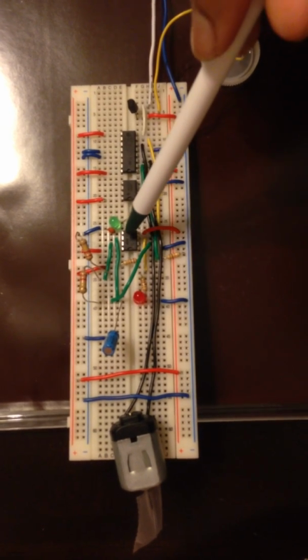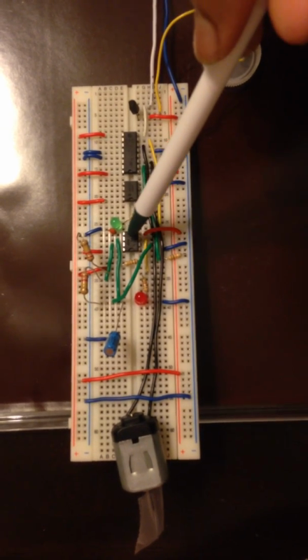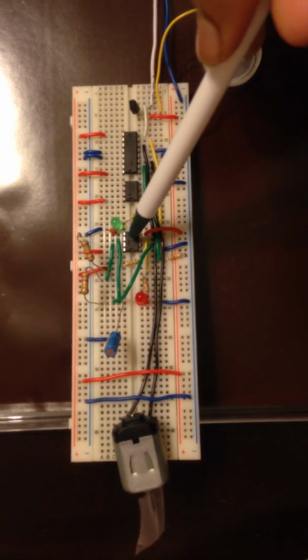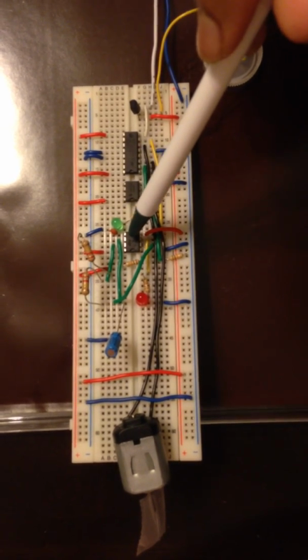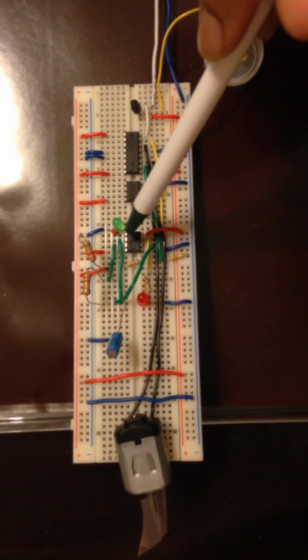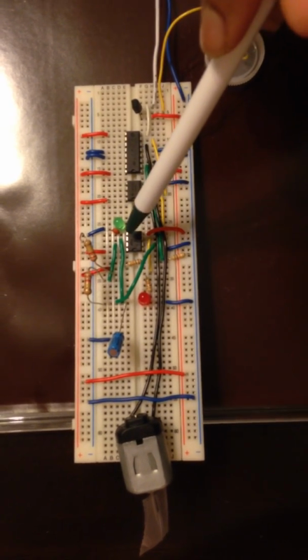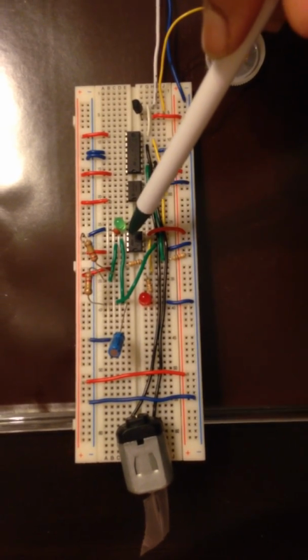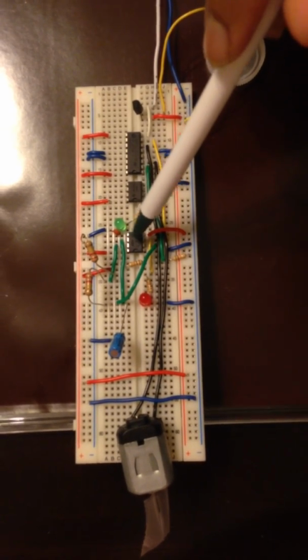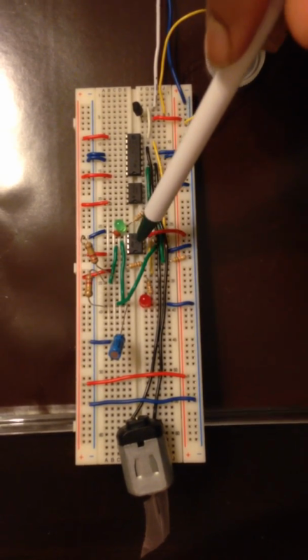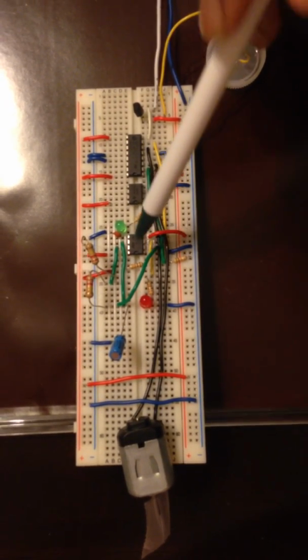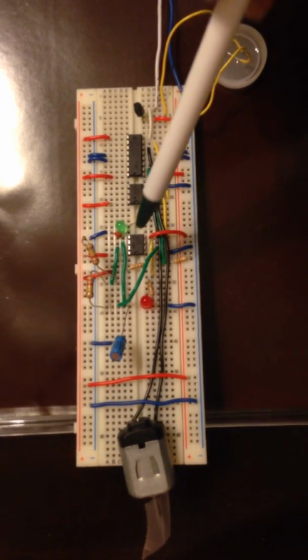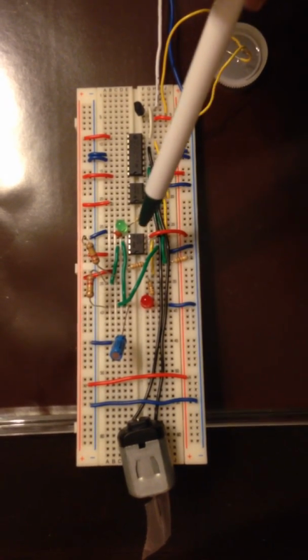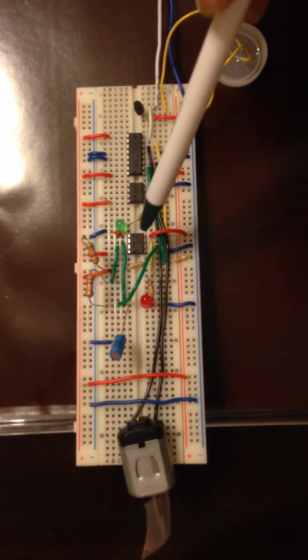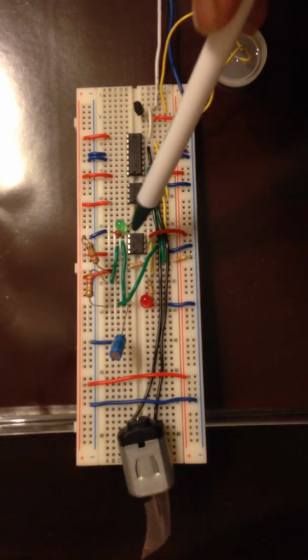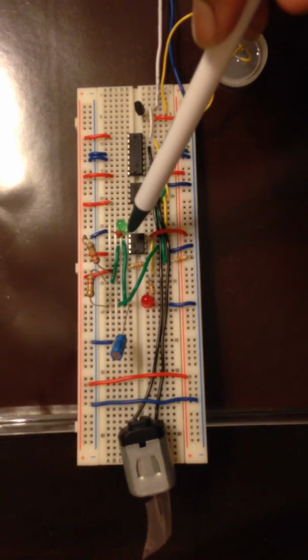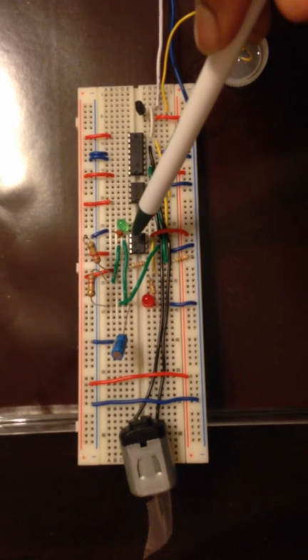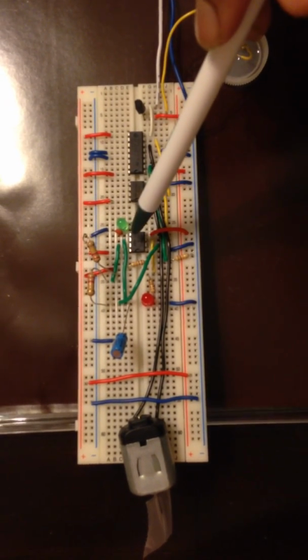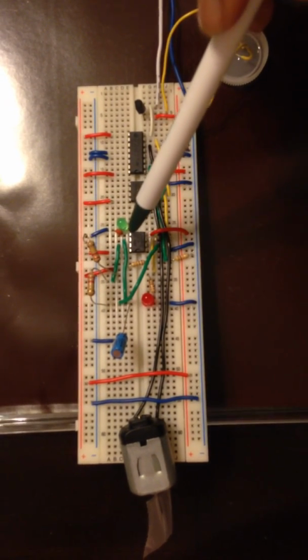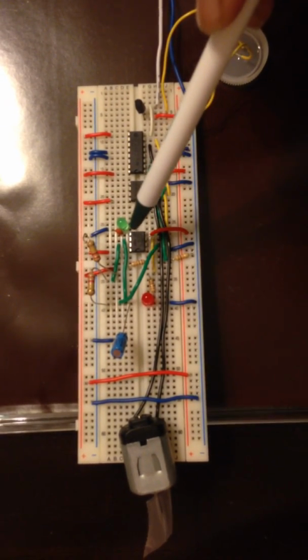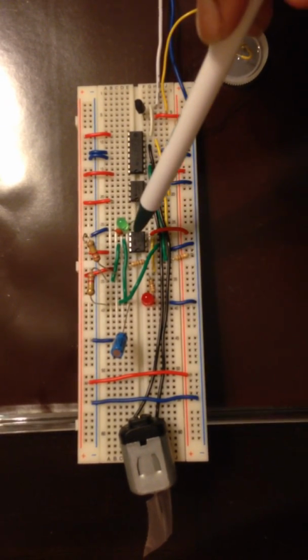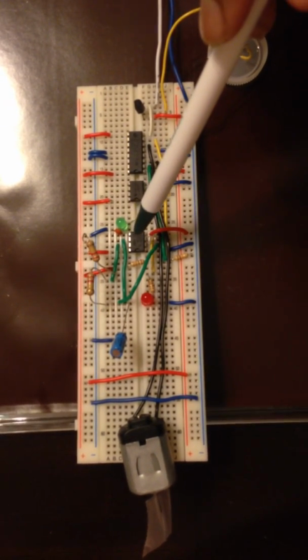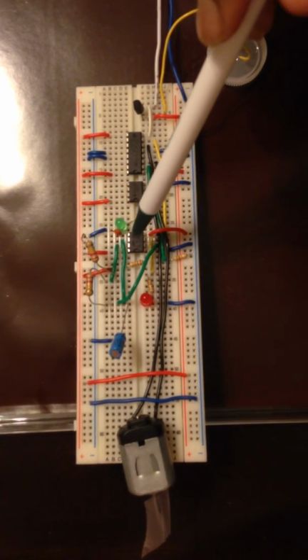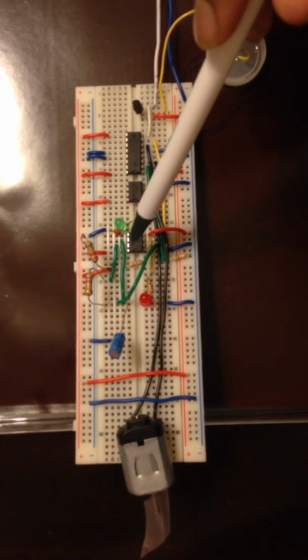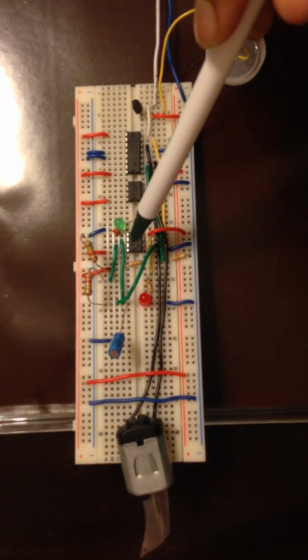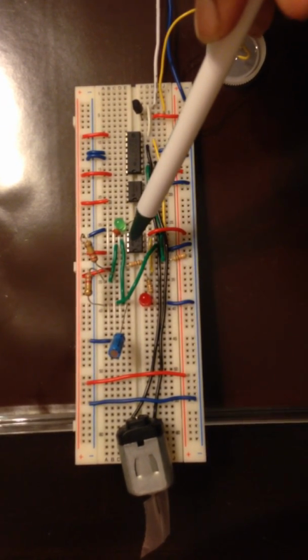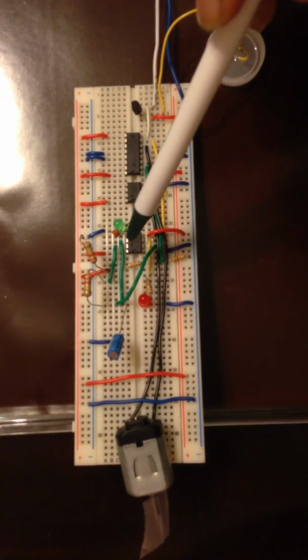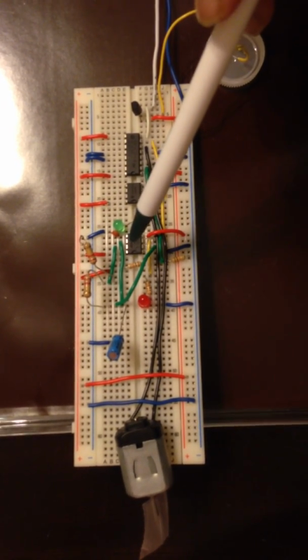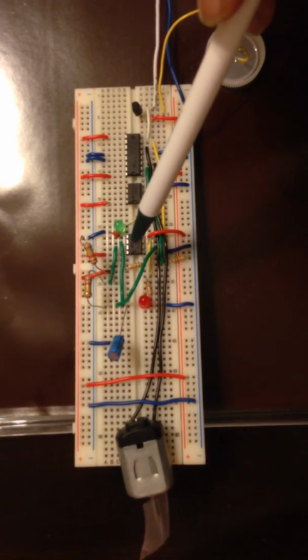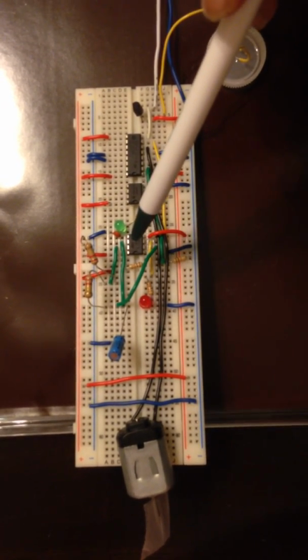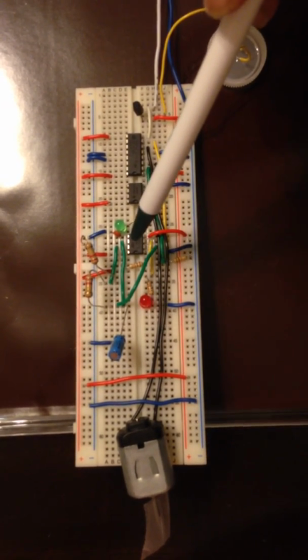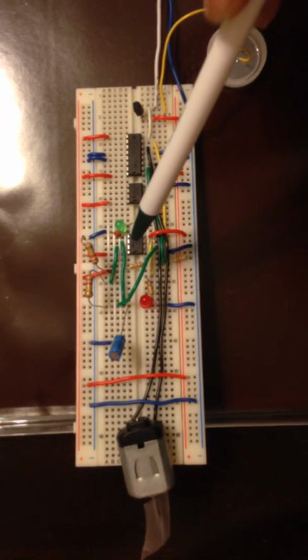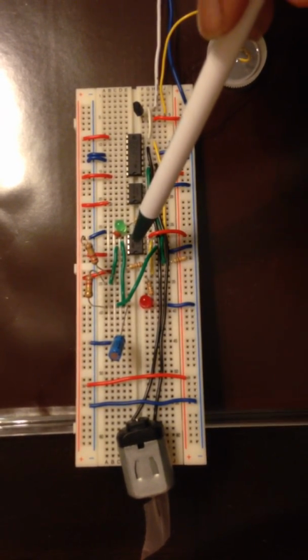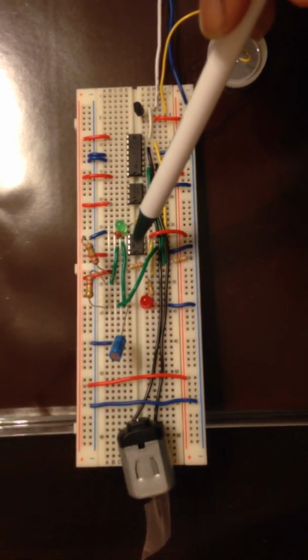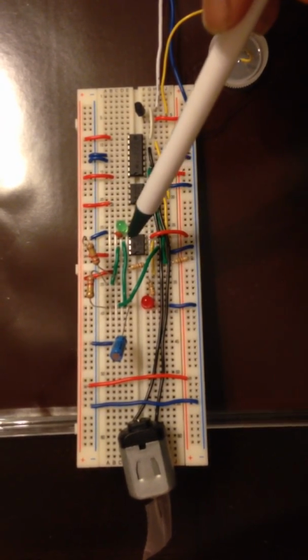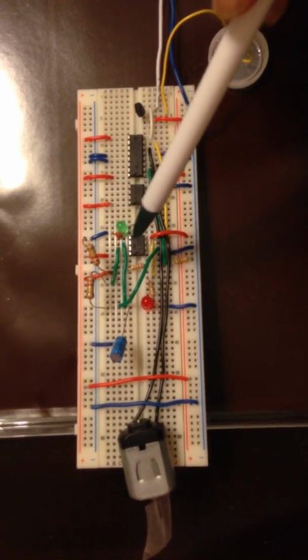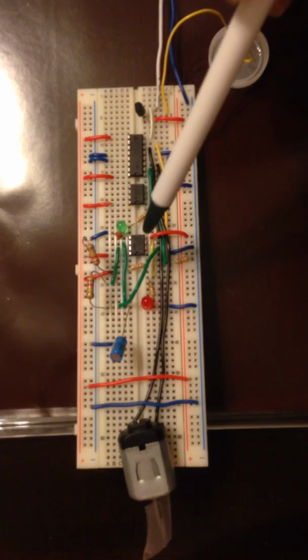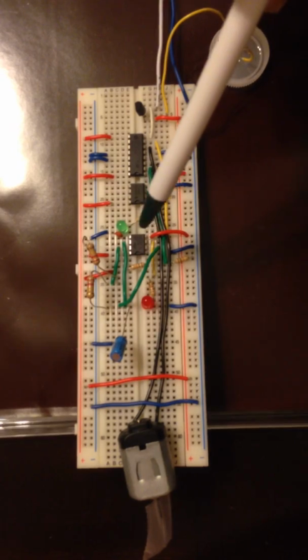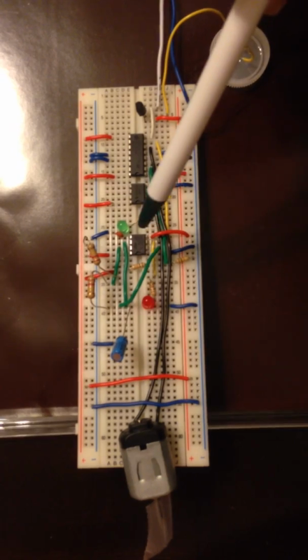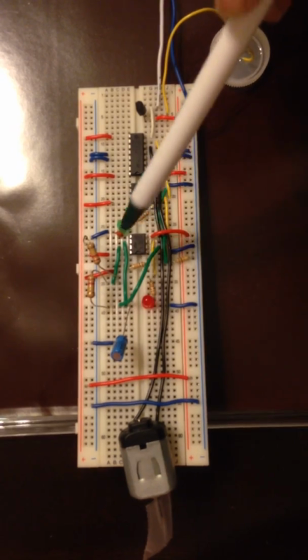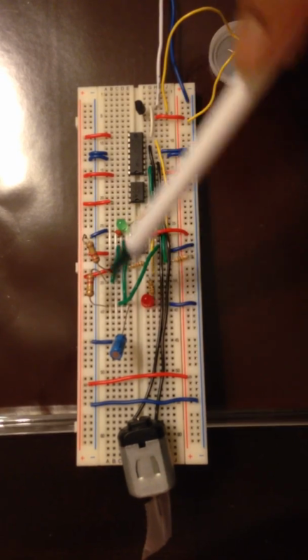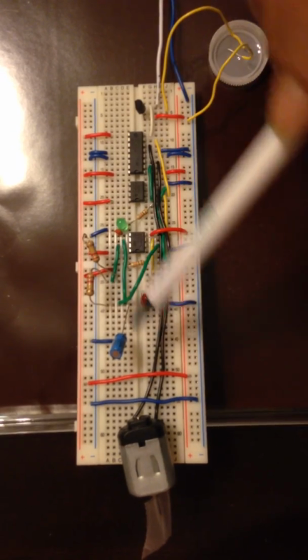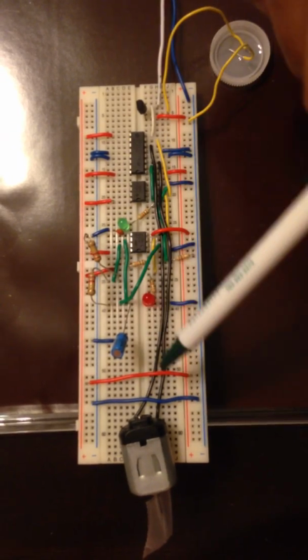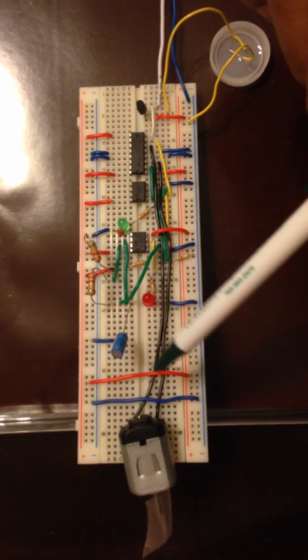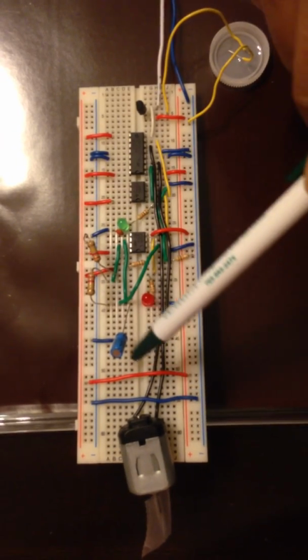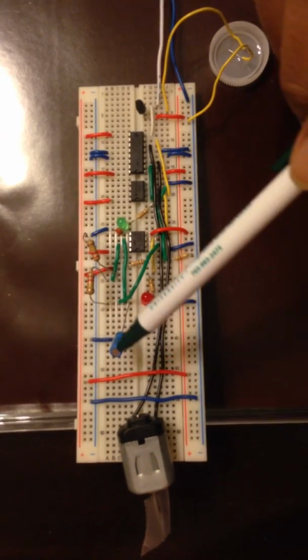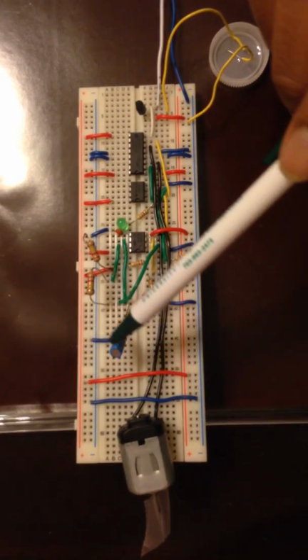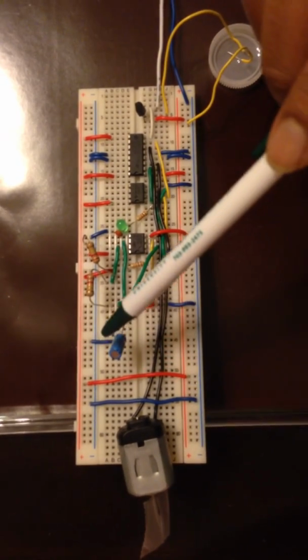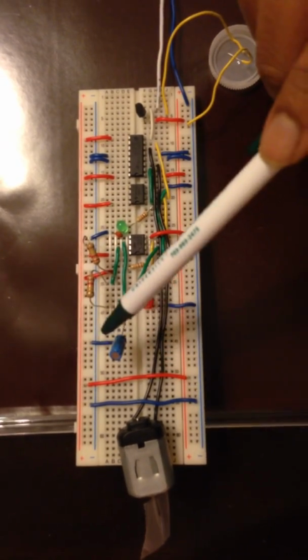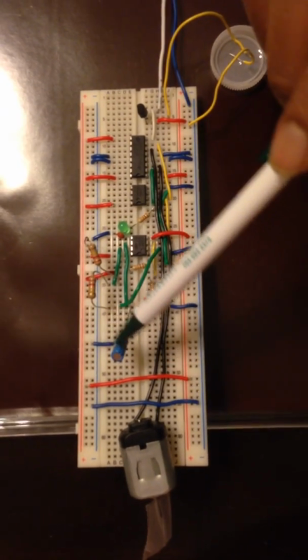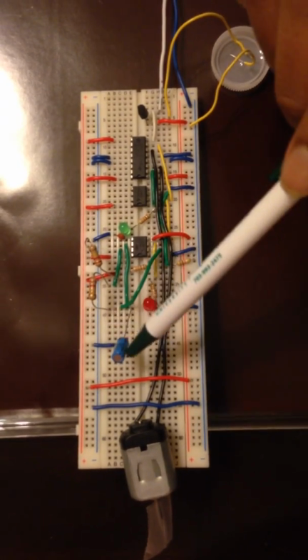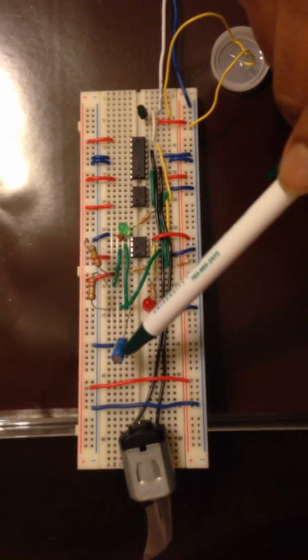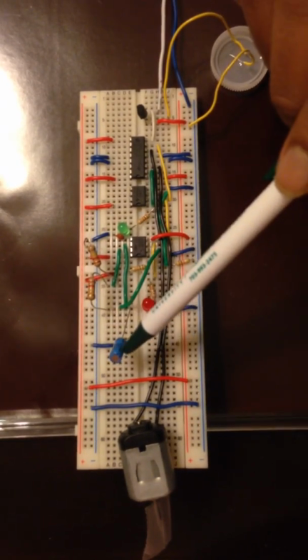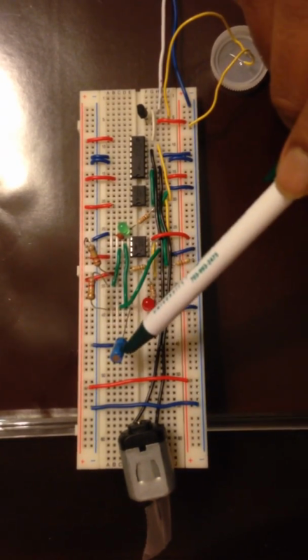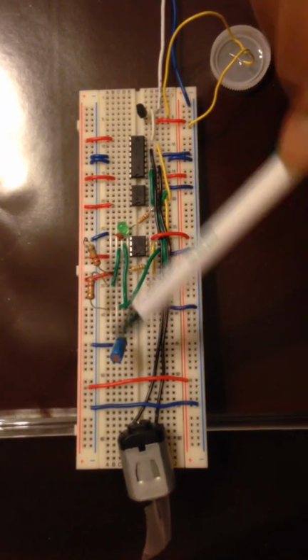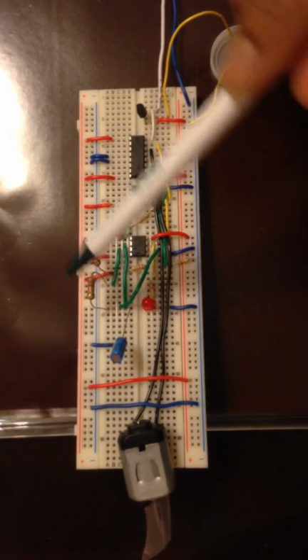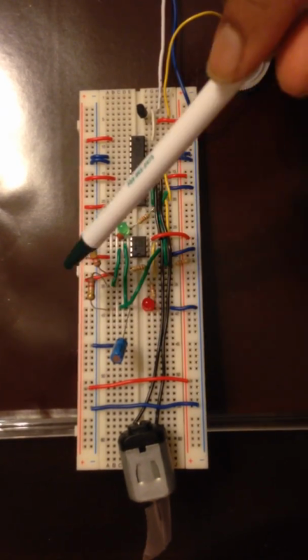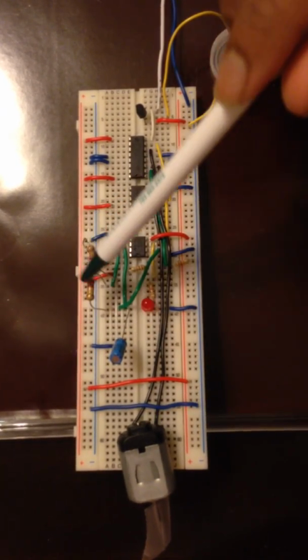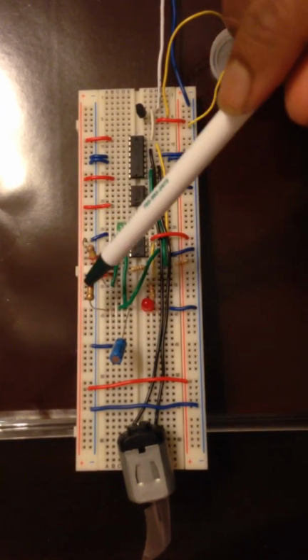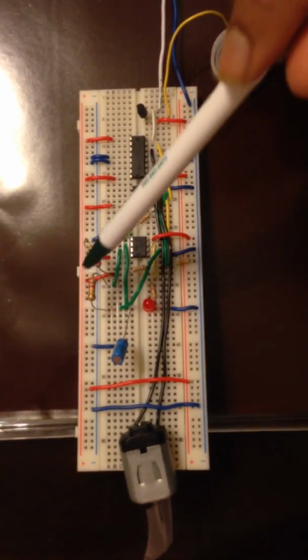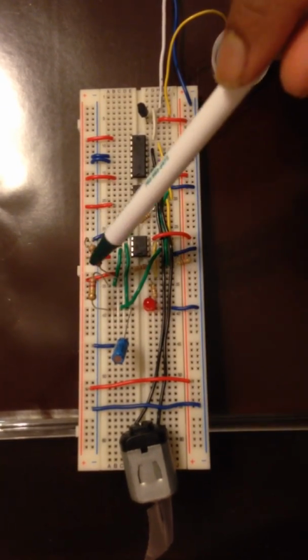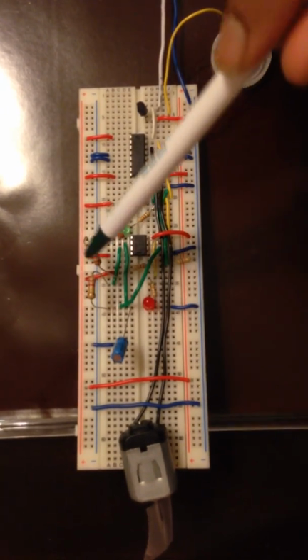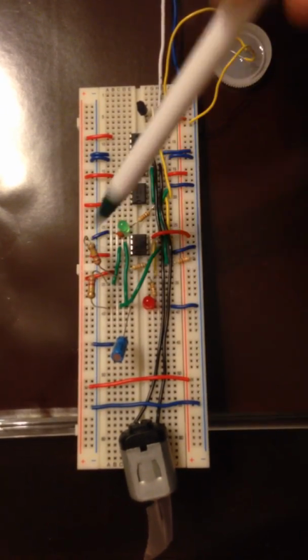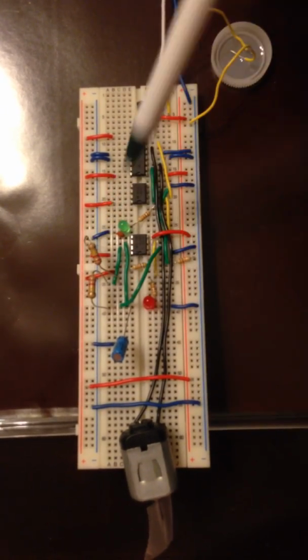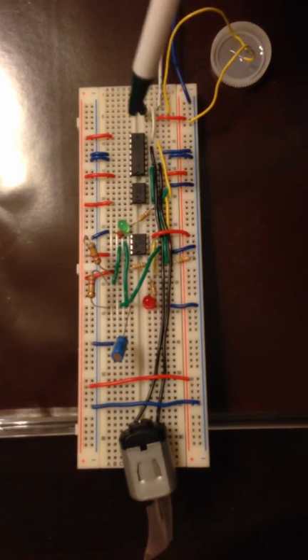The IC555 is a timer and pulse generator. The frequency of the pulse is controlled by the capacitor and two resistors.